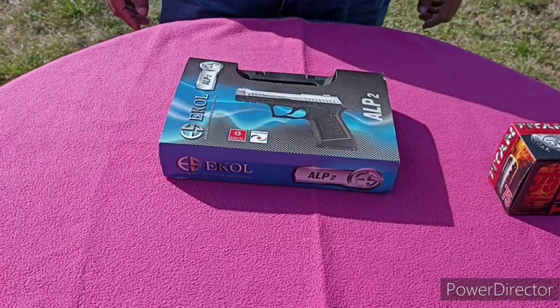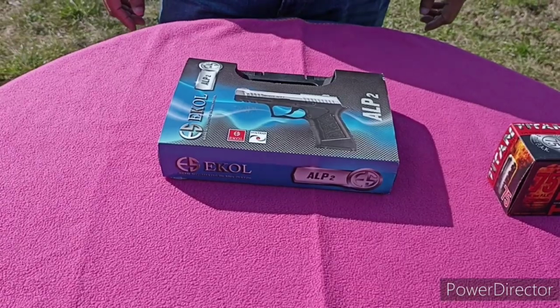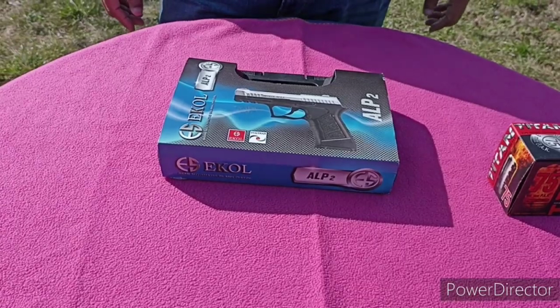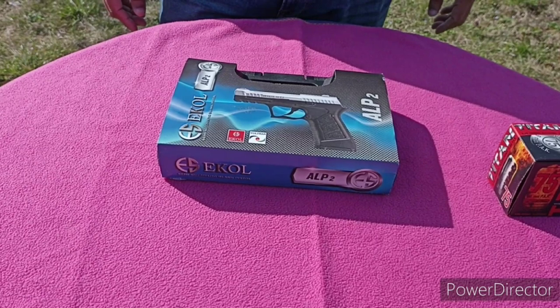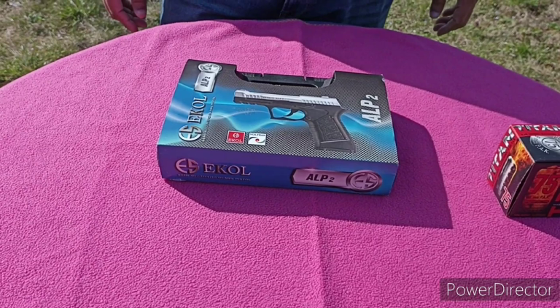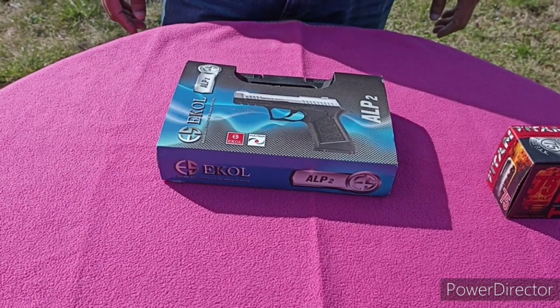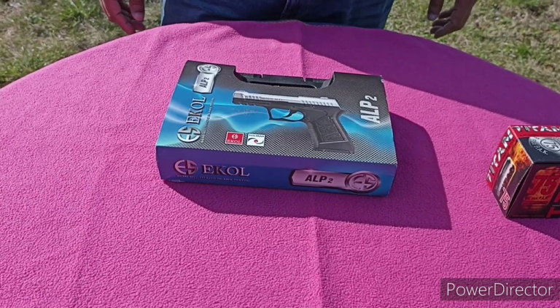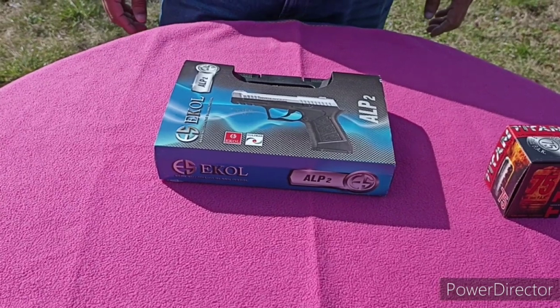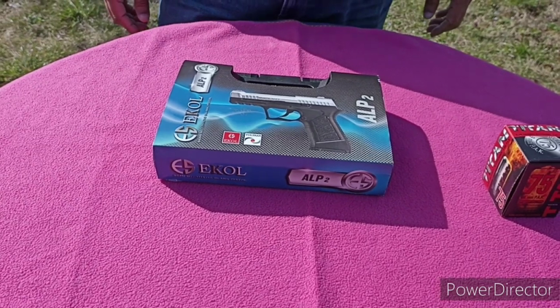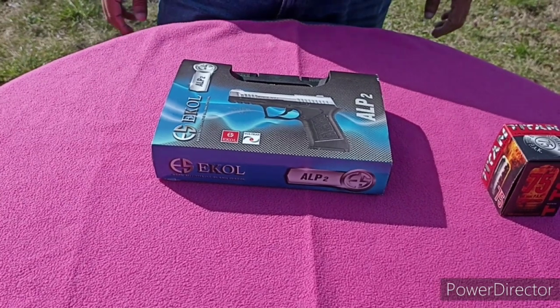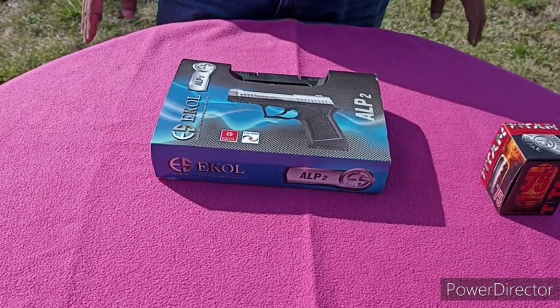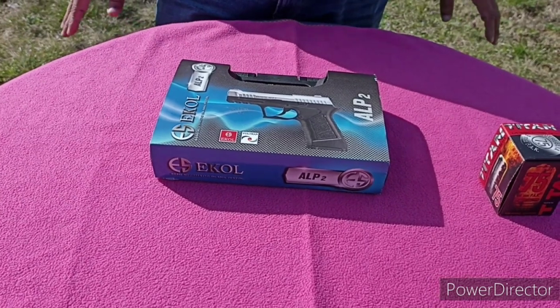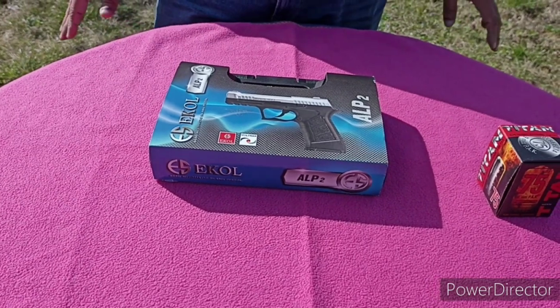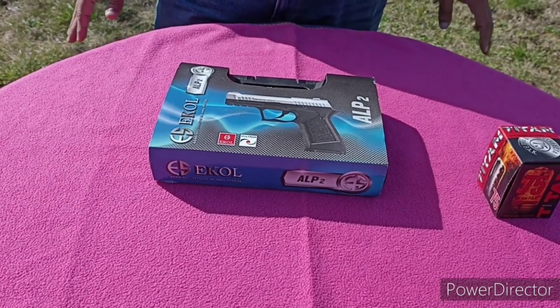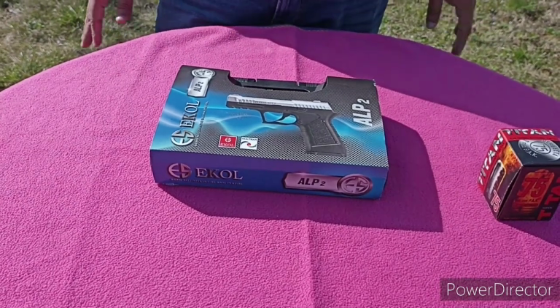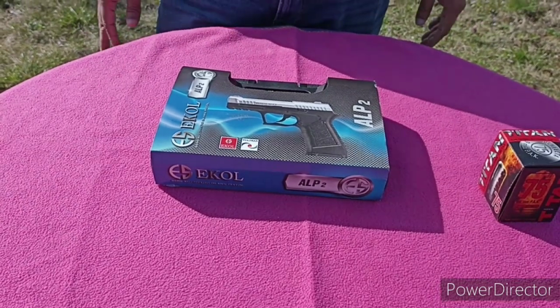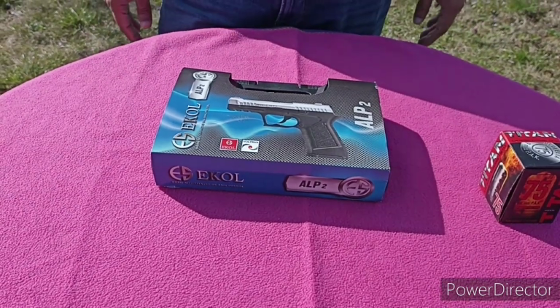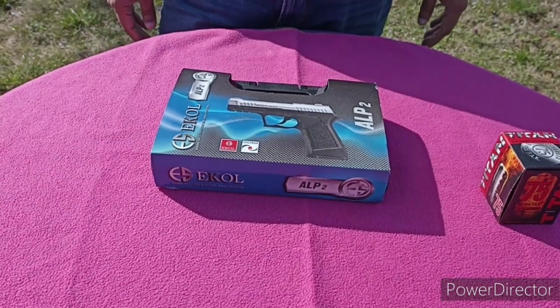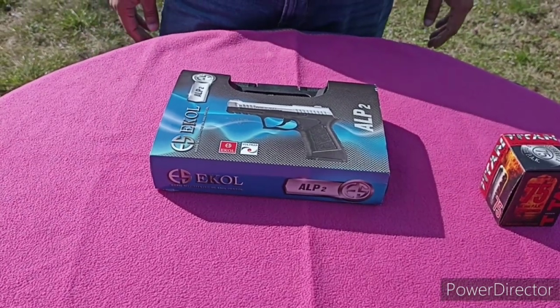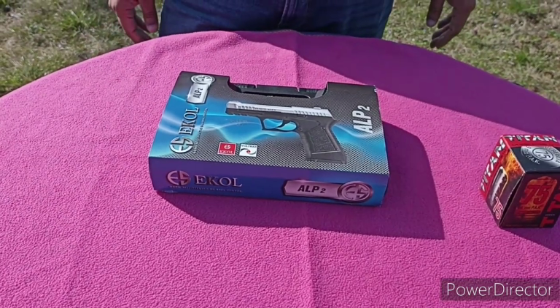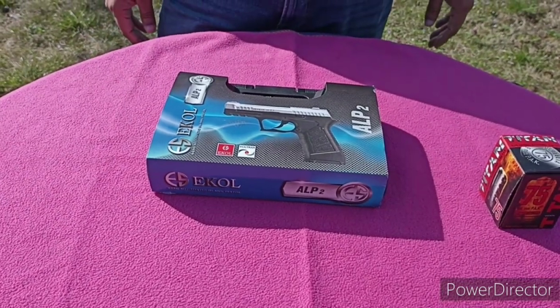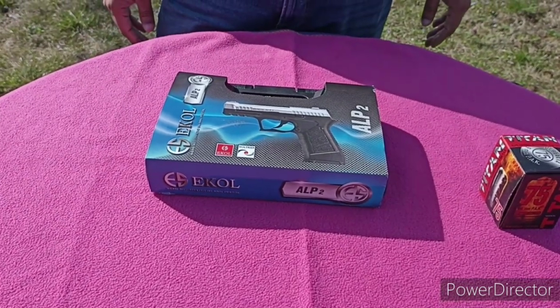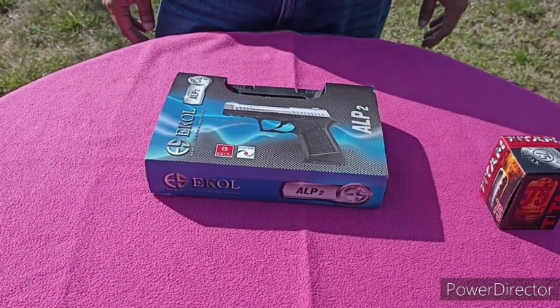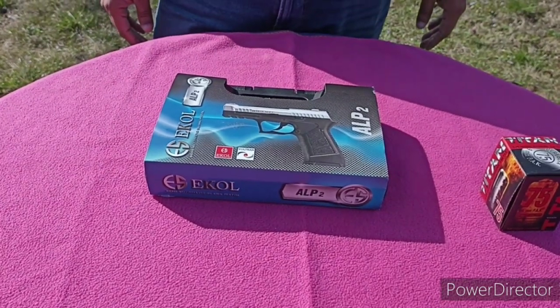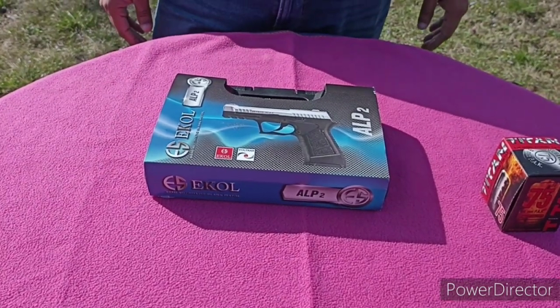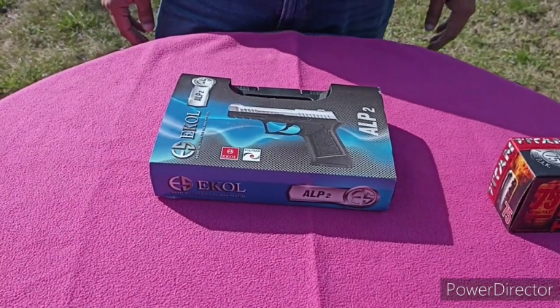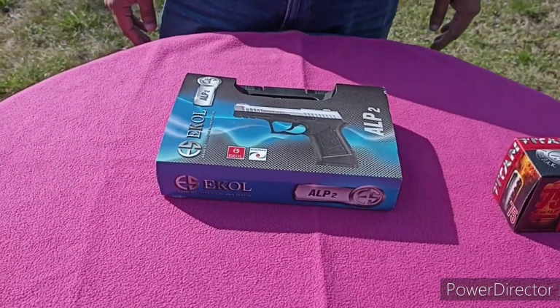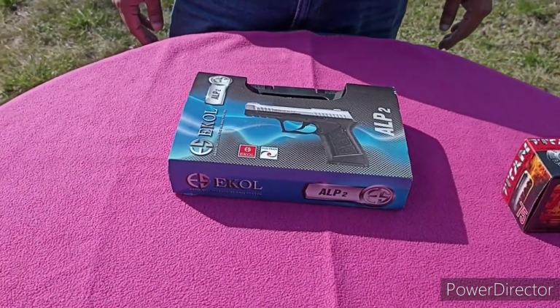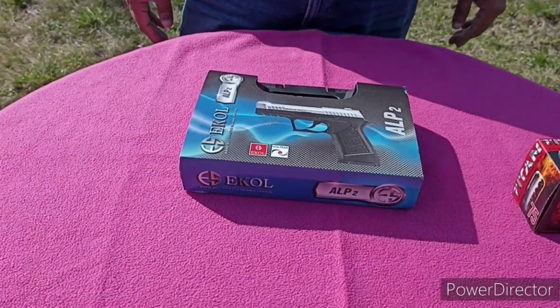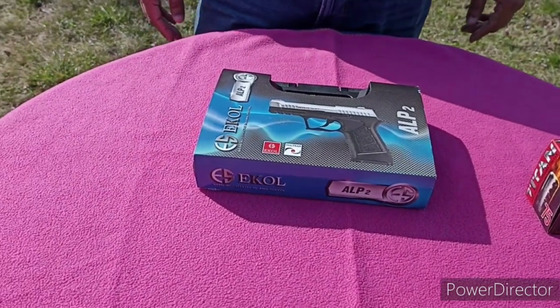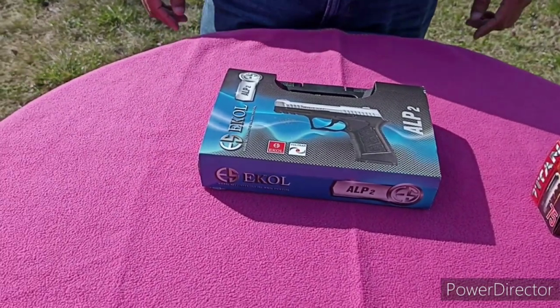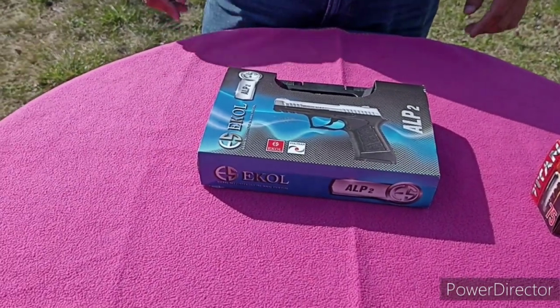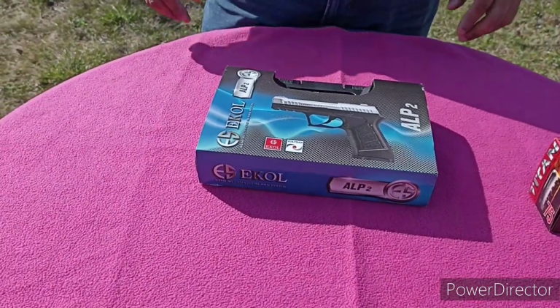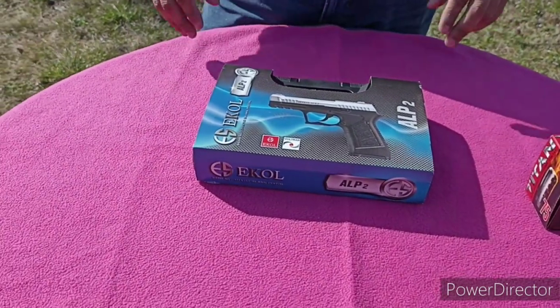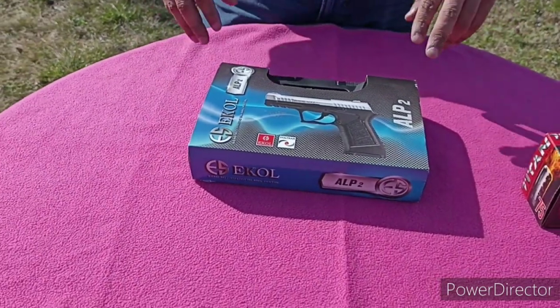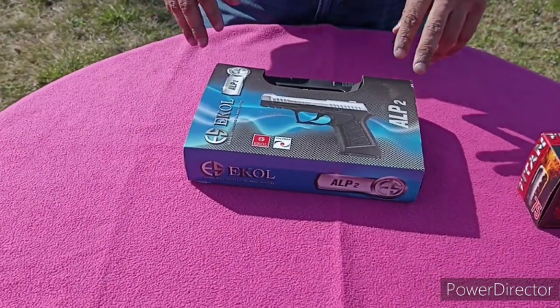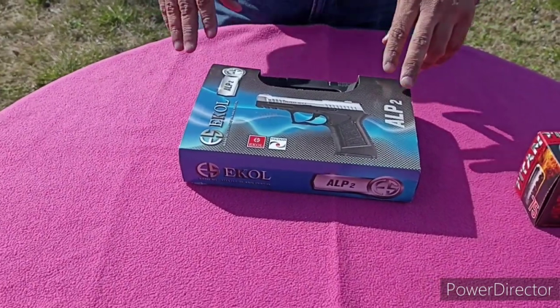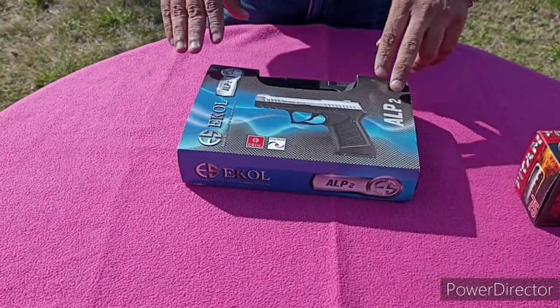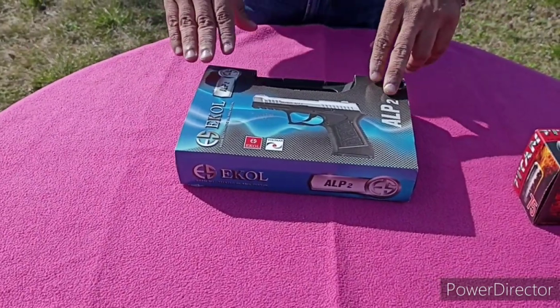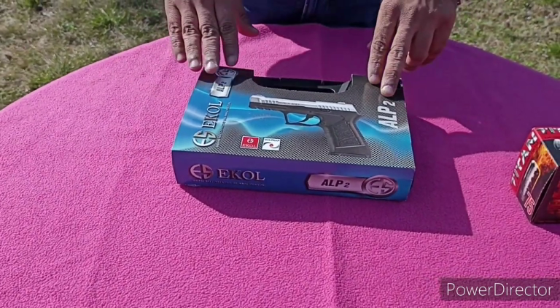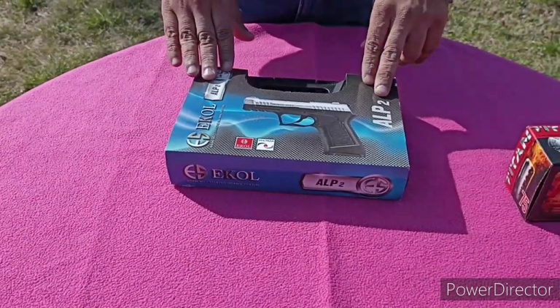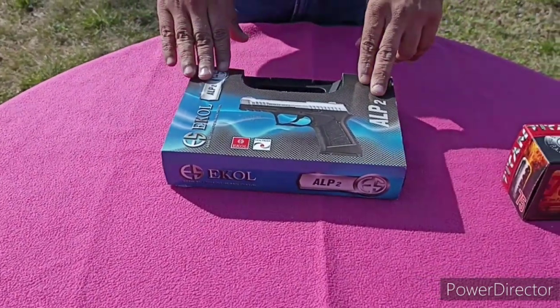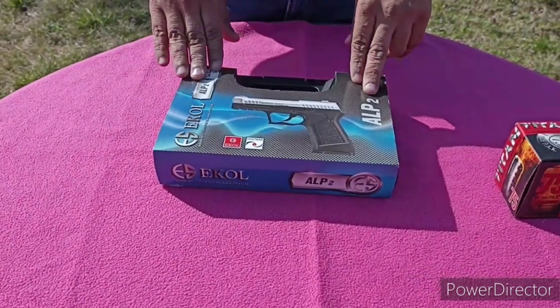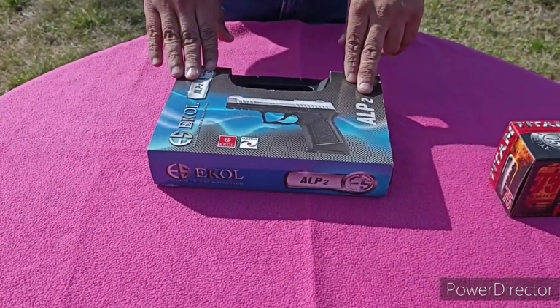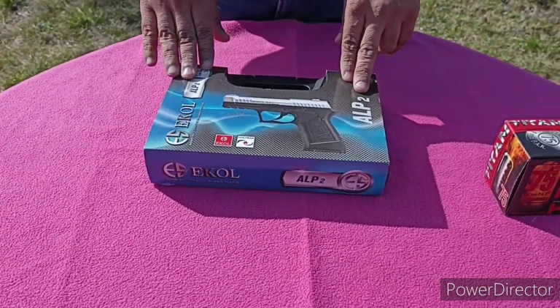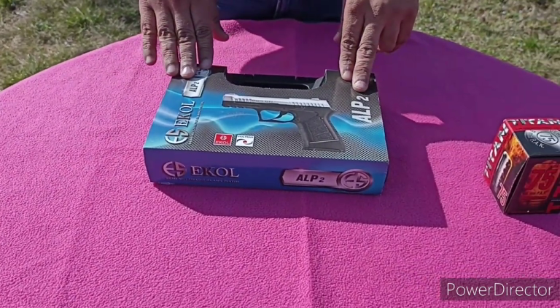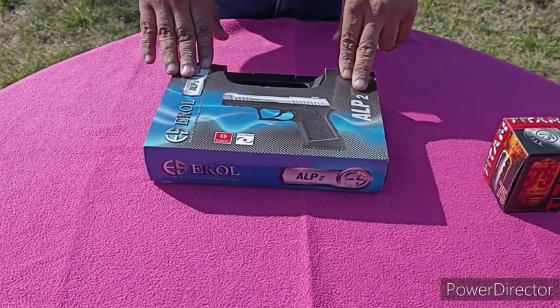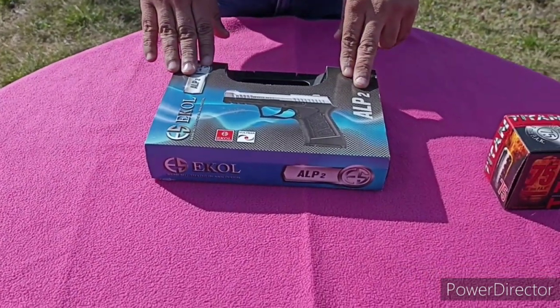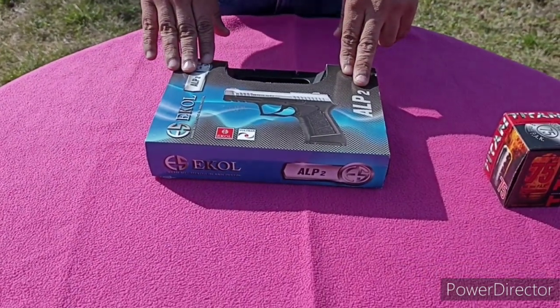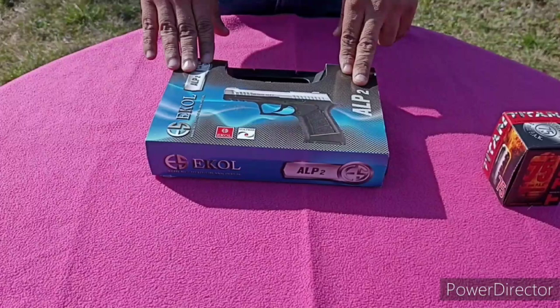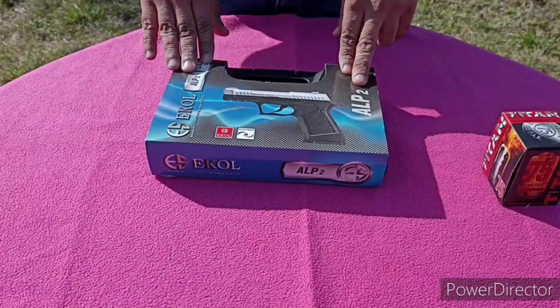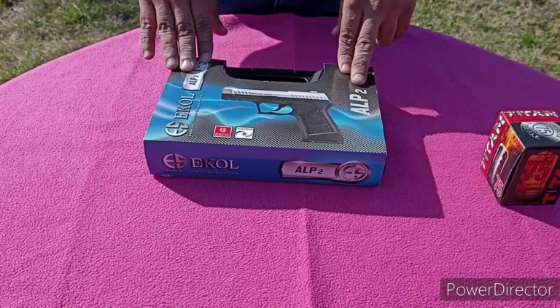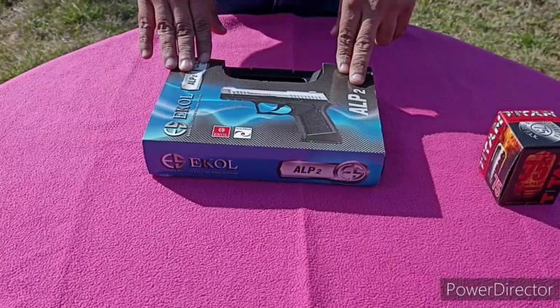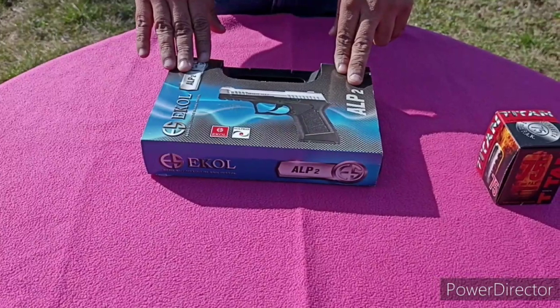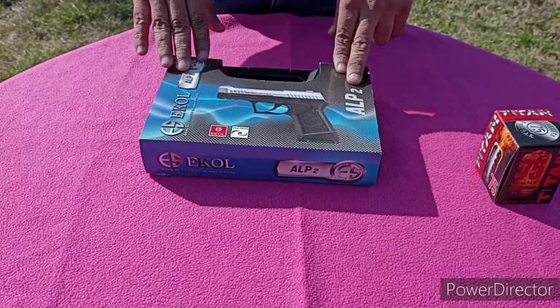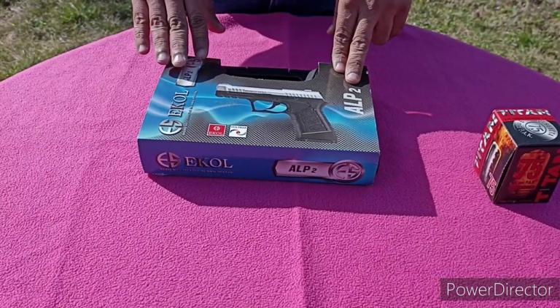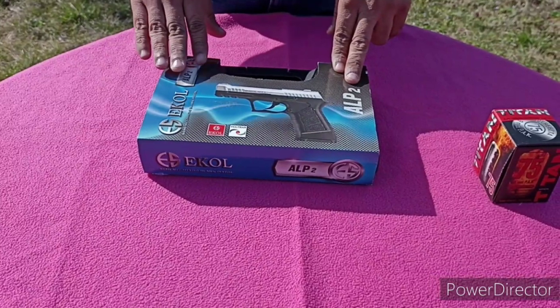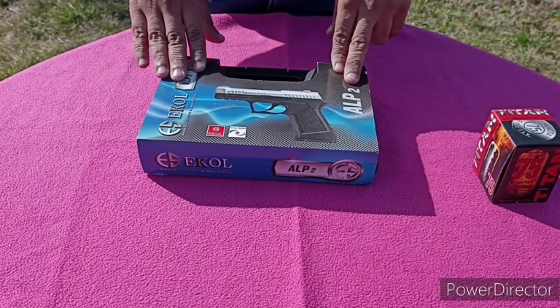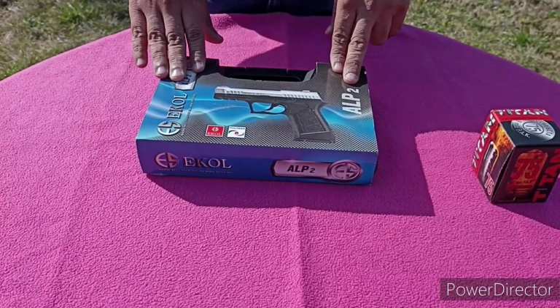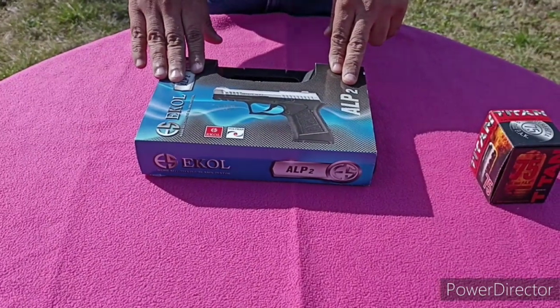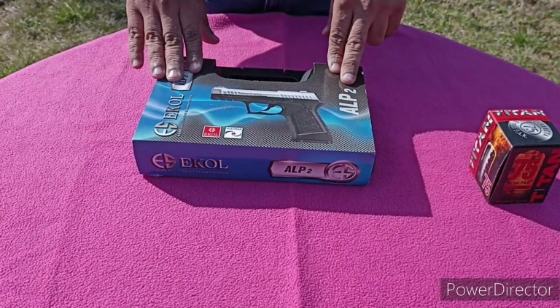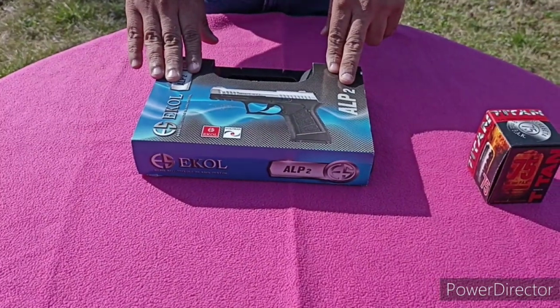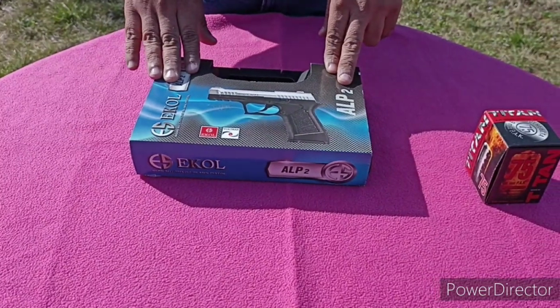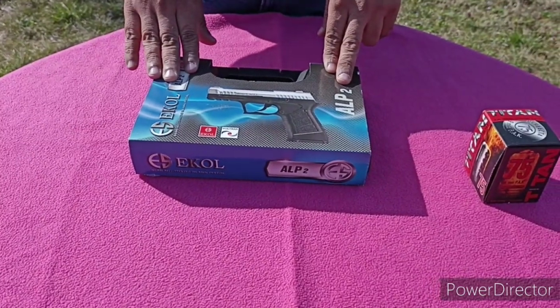Hi friends, today we are reviewing Igol Alp 2. Made in Turkey.